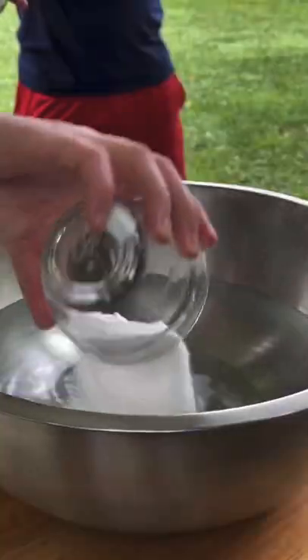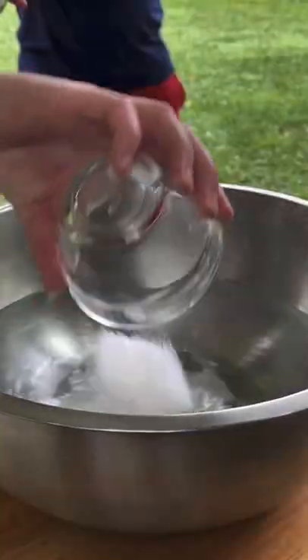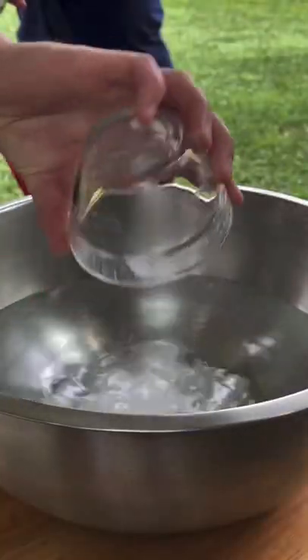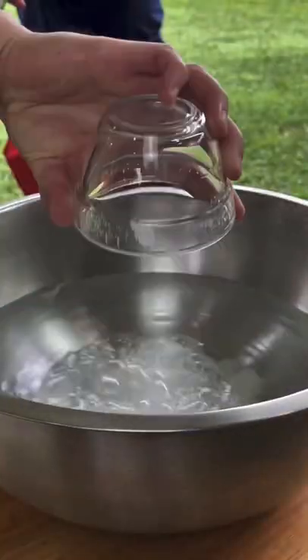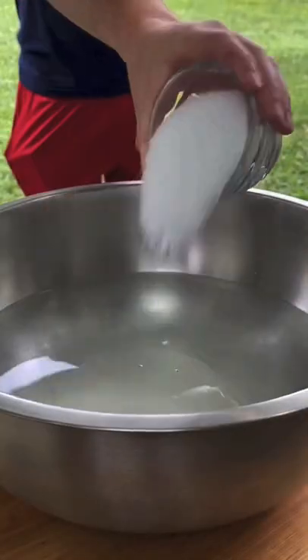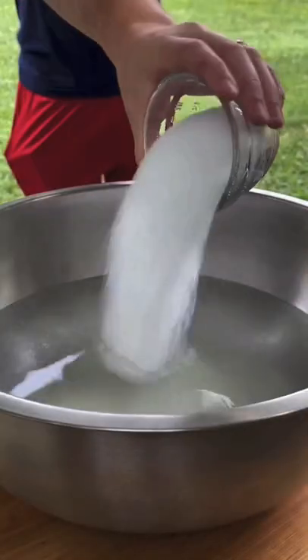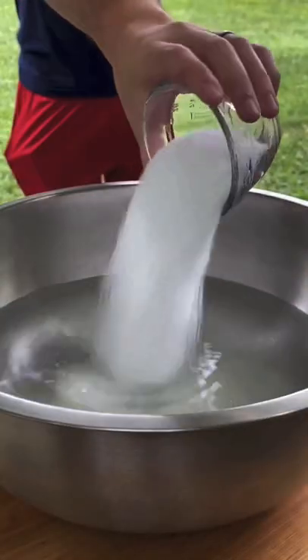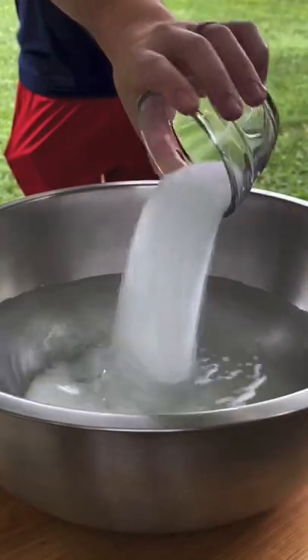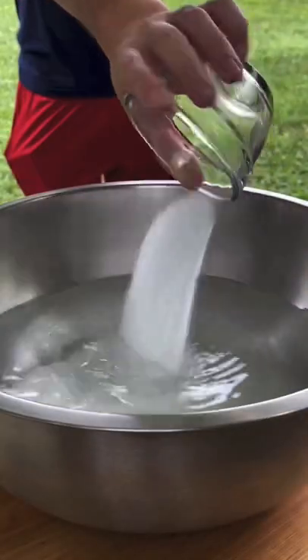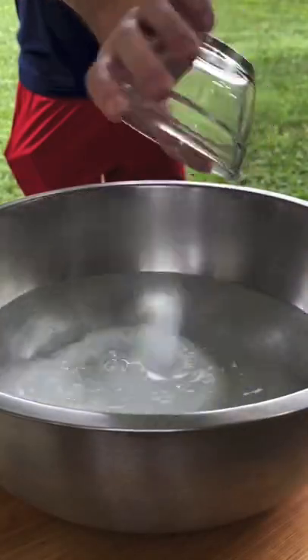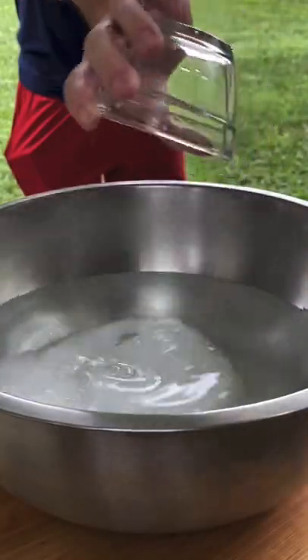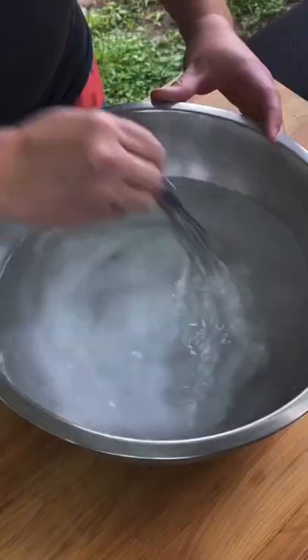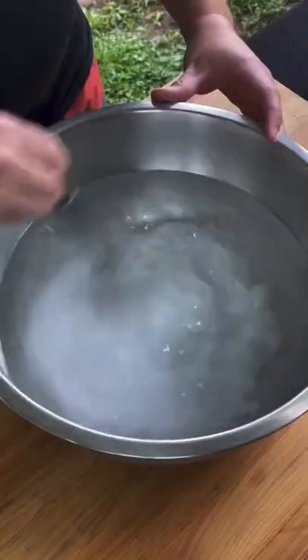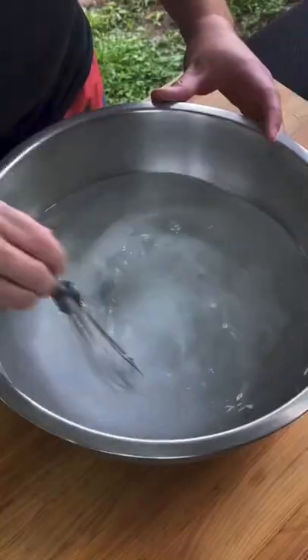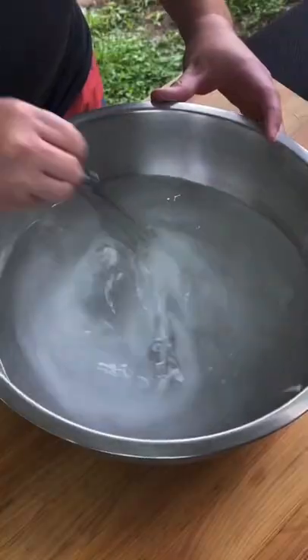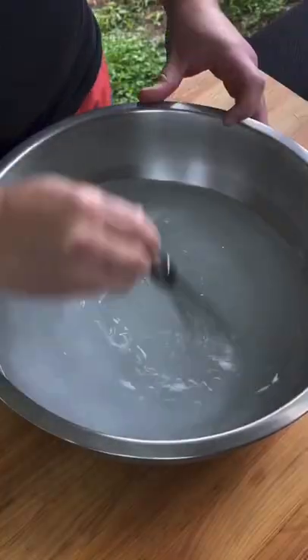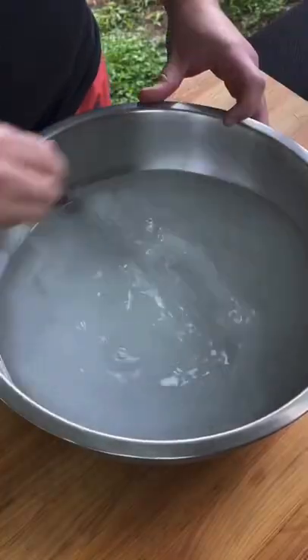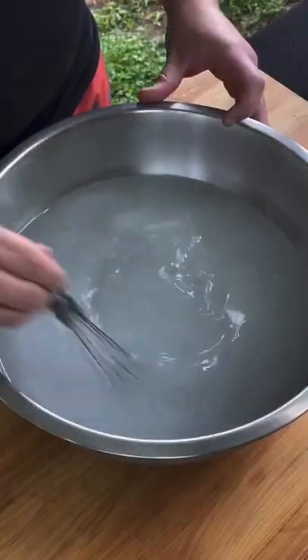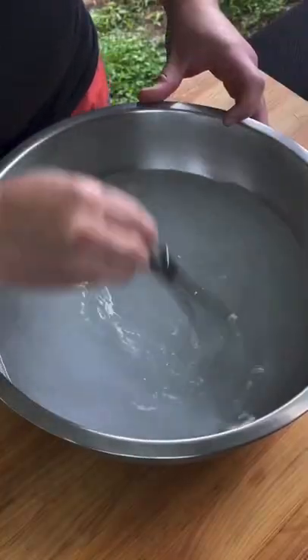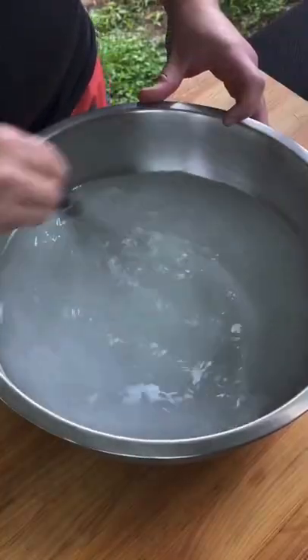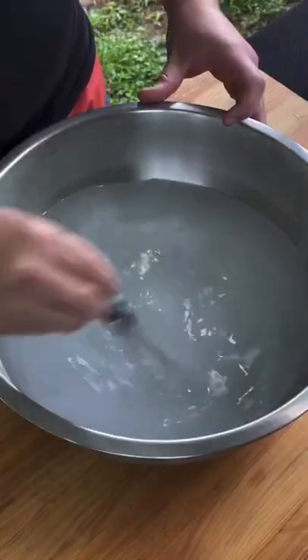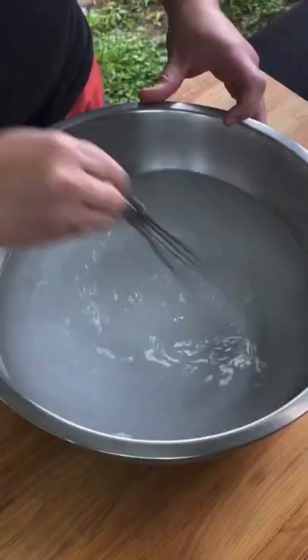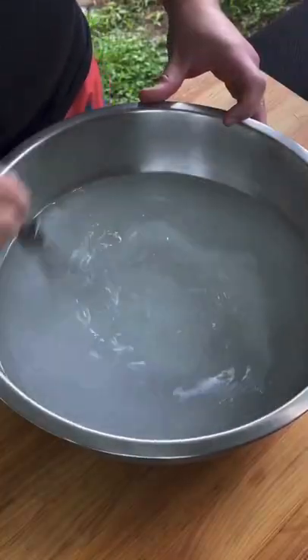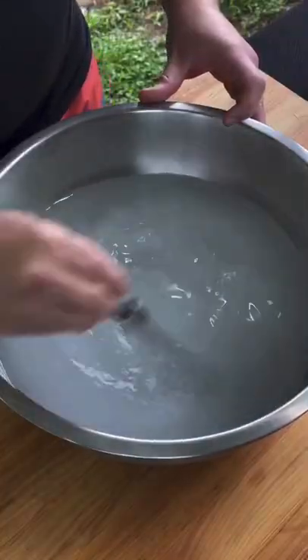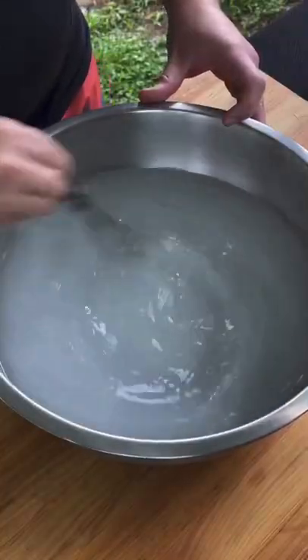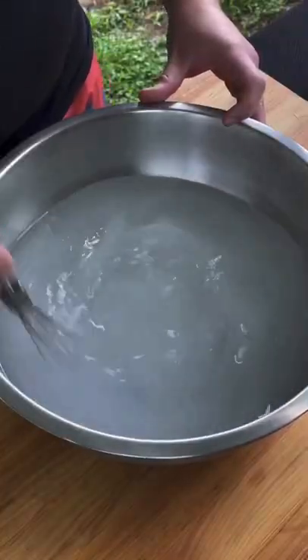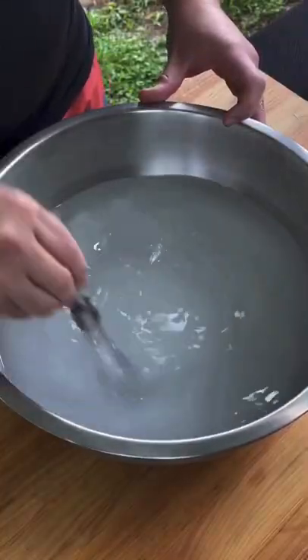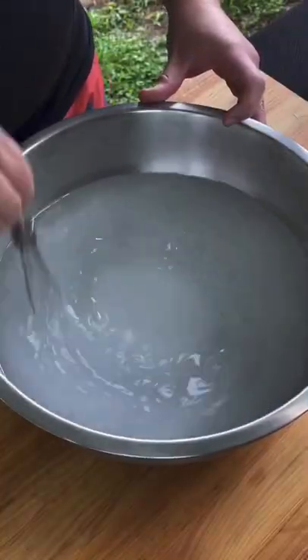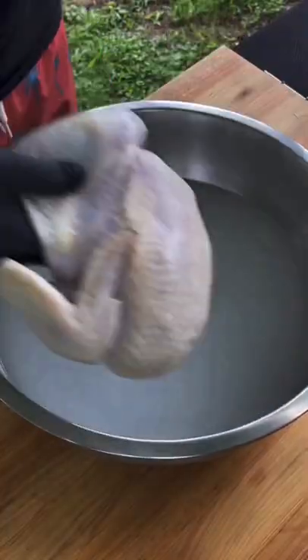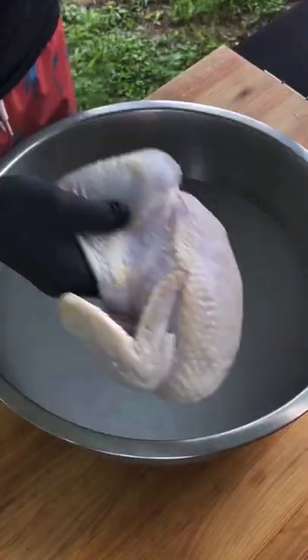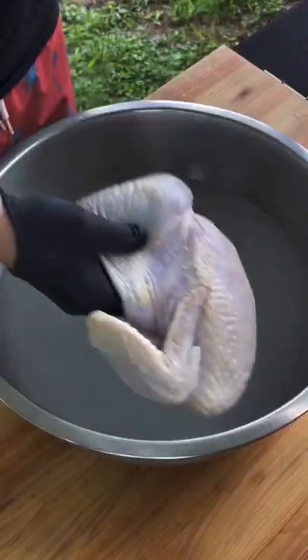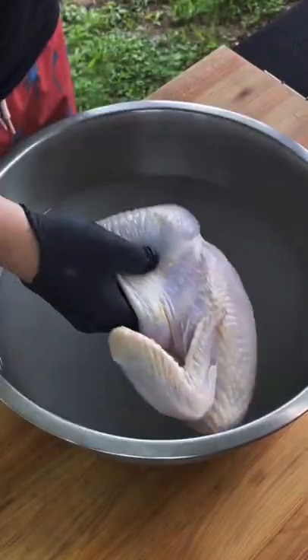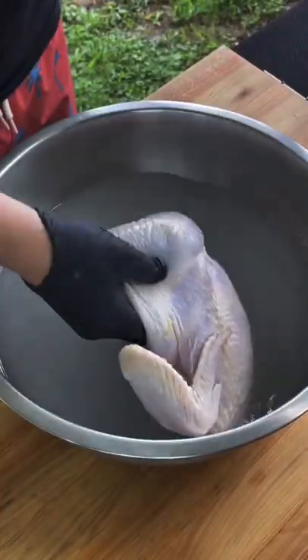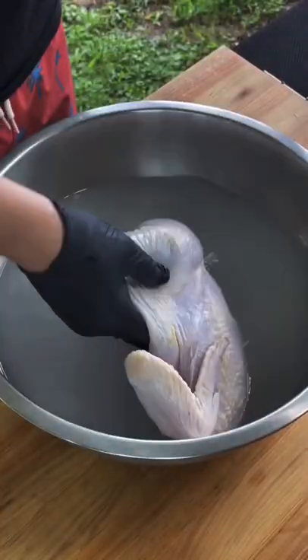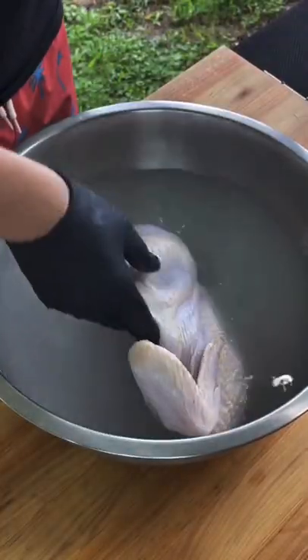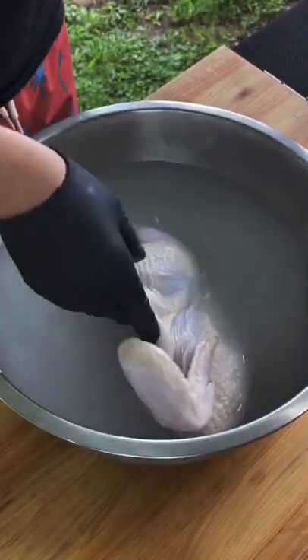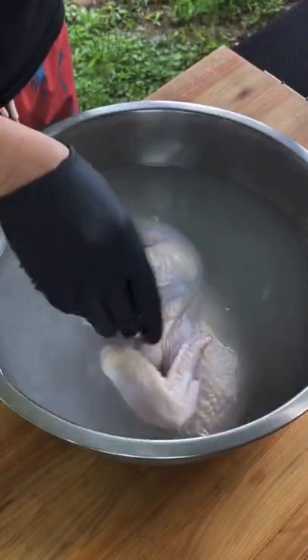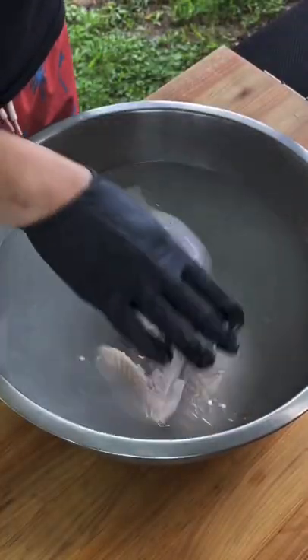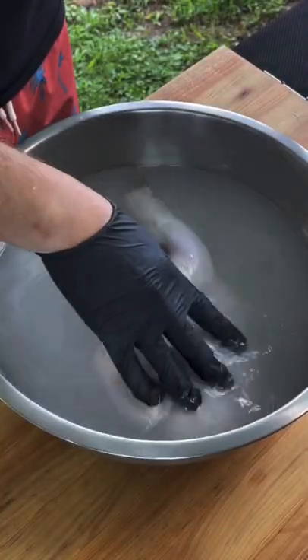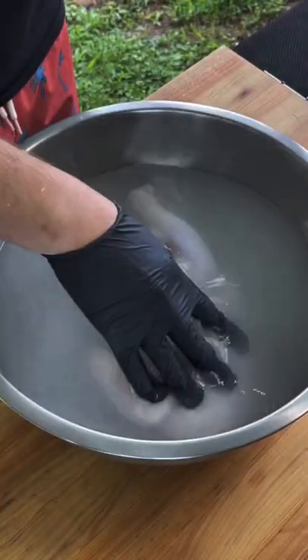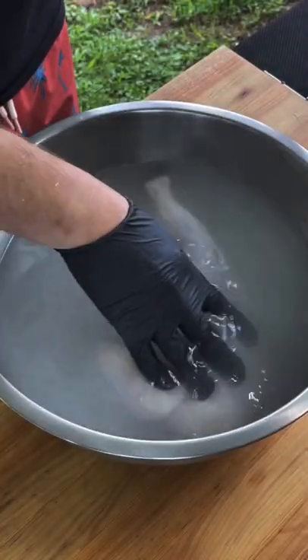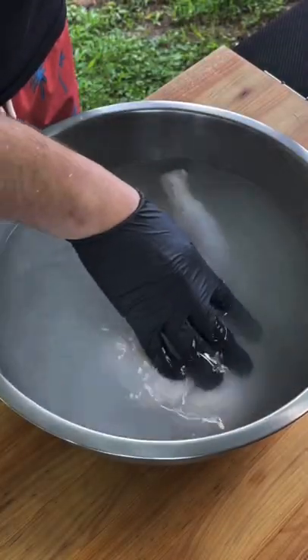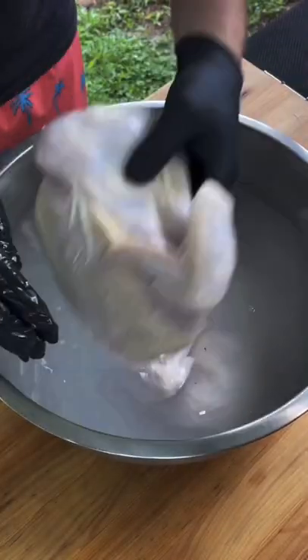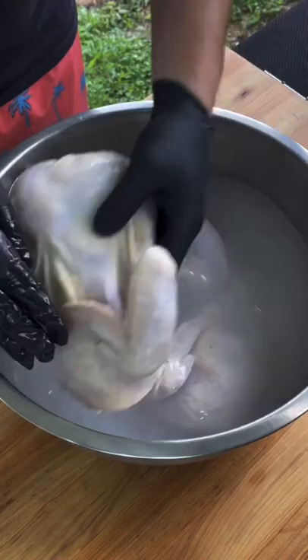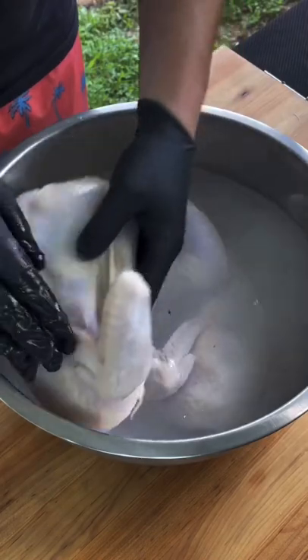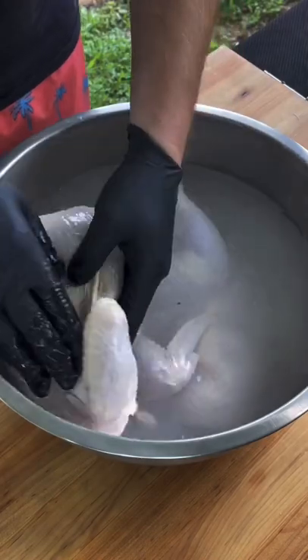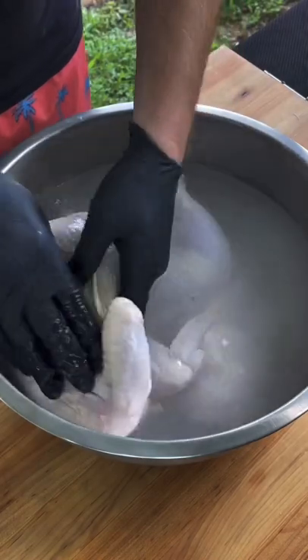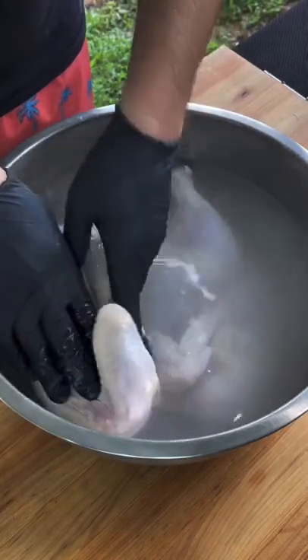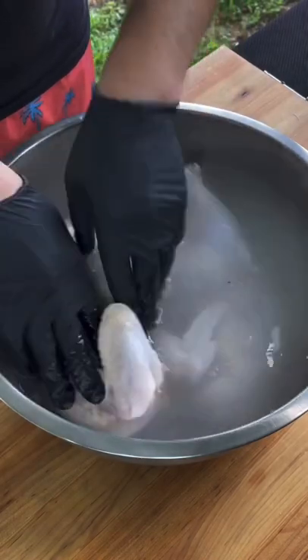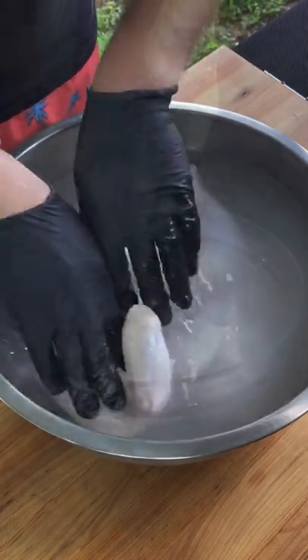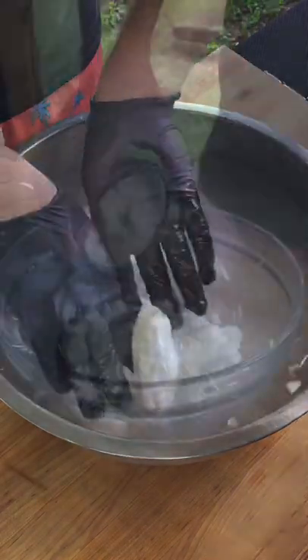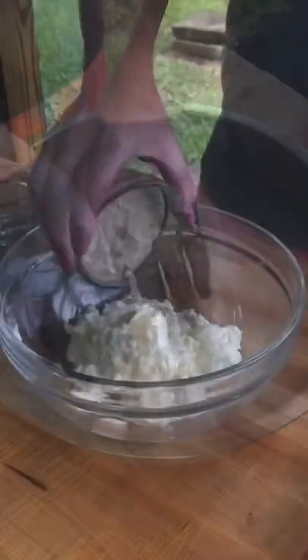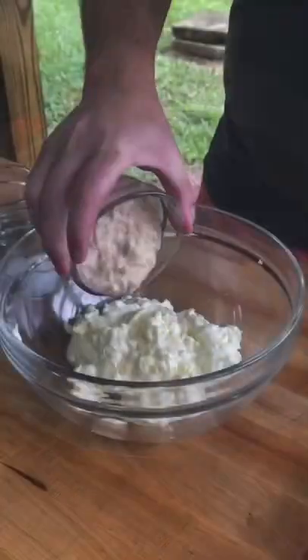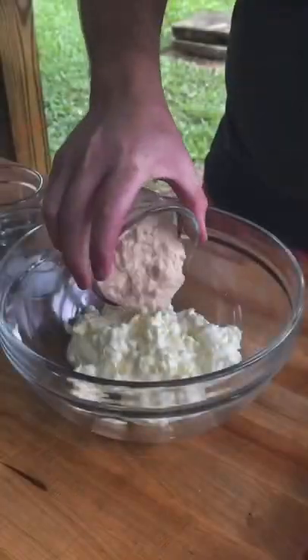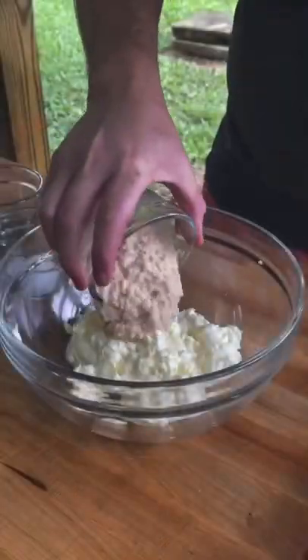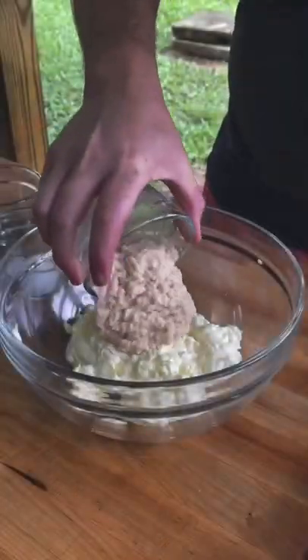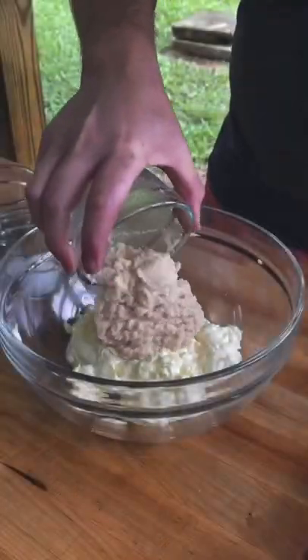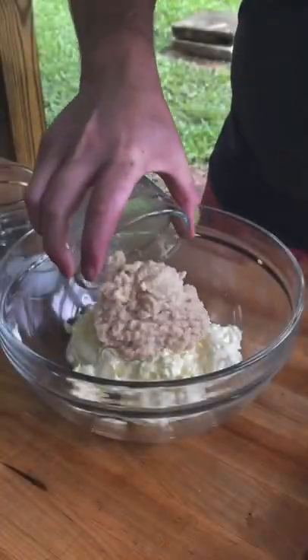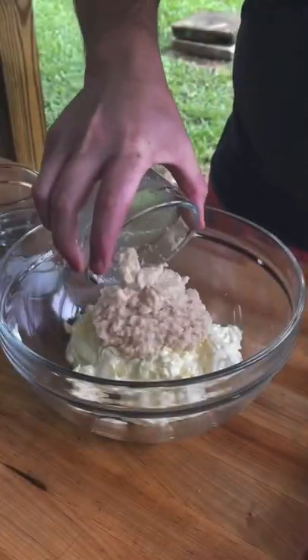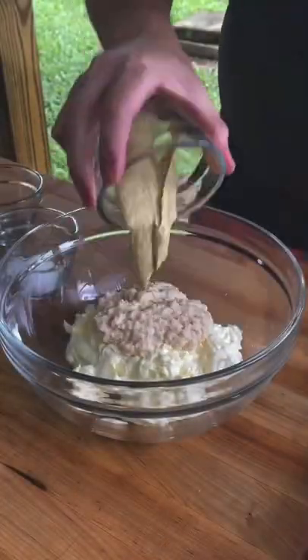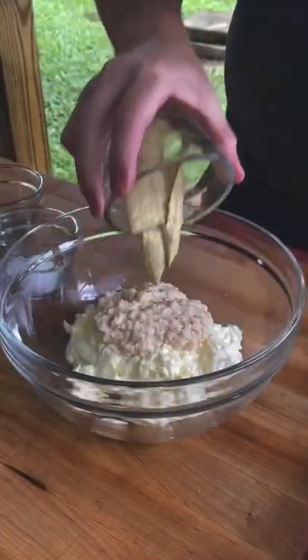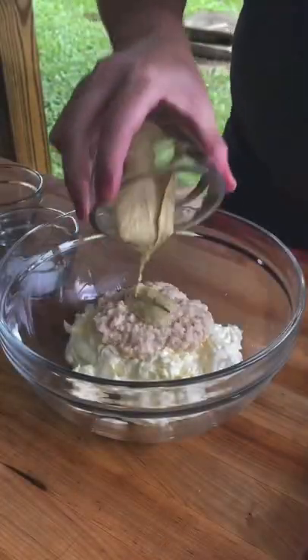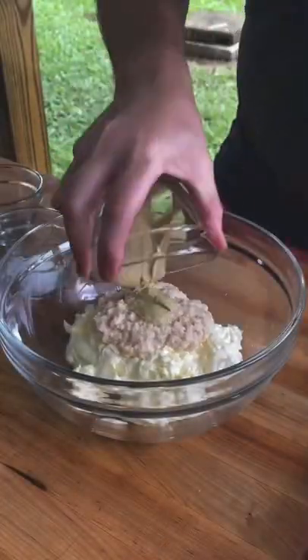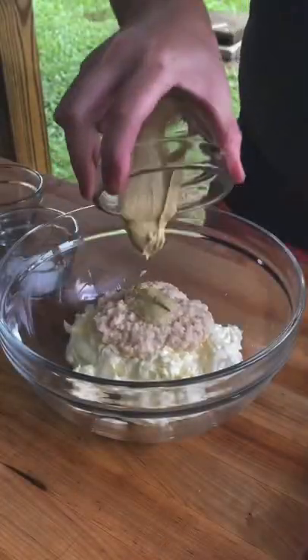One side we're going to put in Alabama white sauce, the other side we're going to leave as the dry rub. Right there is a brine we're going to make — let that sit and soak.